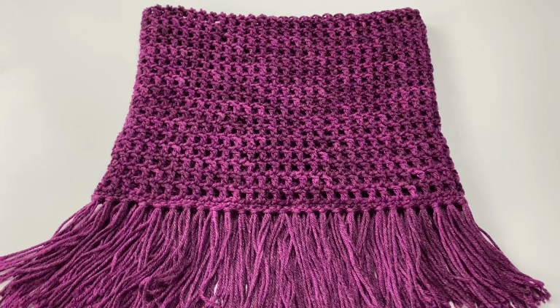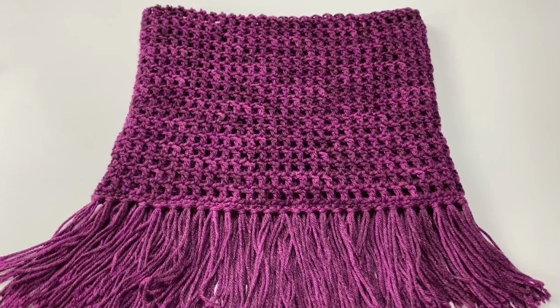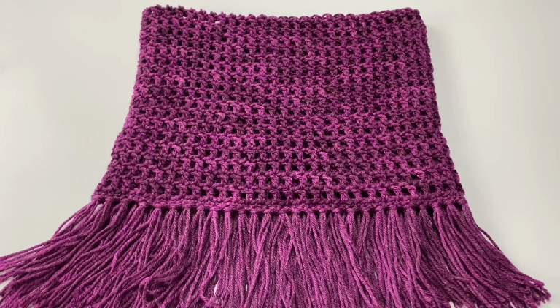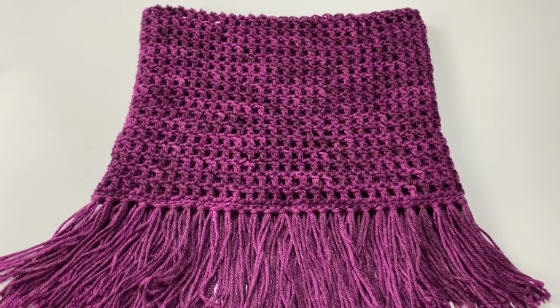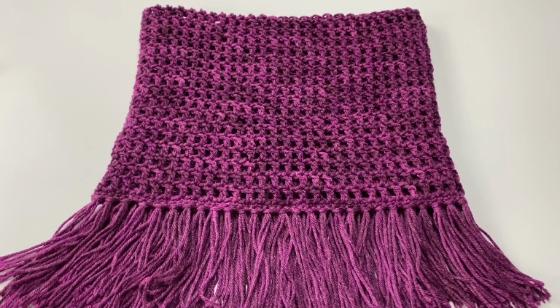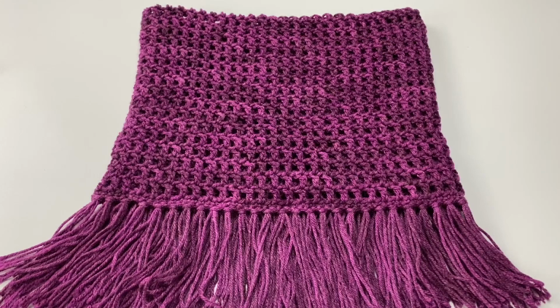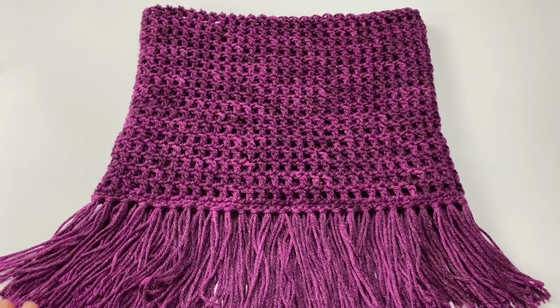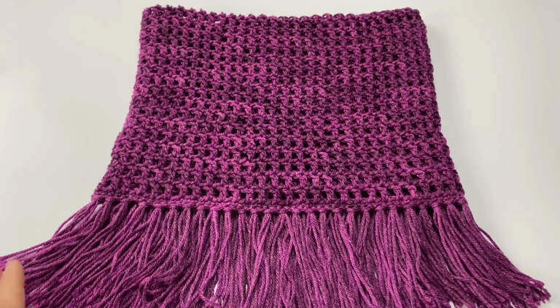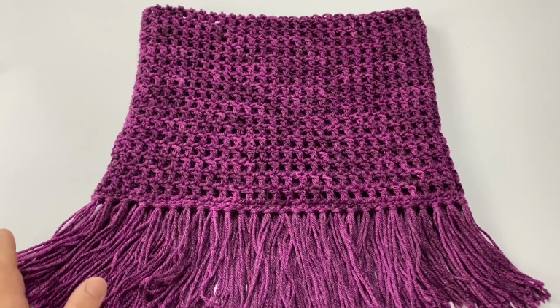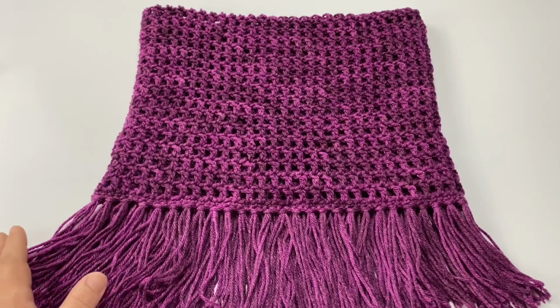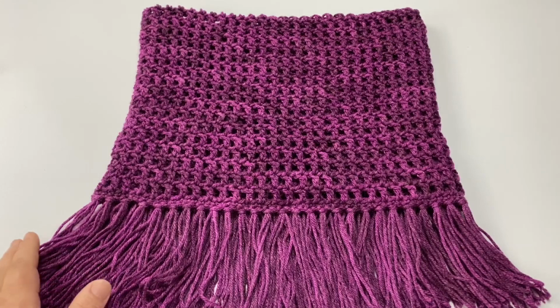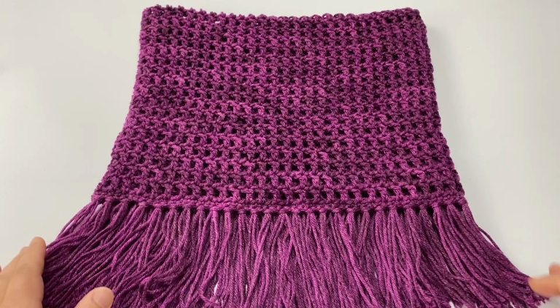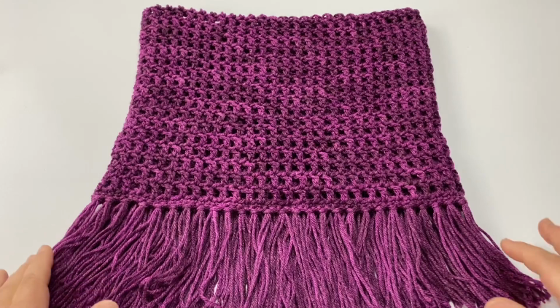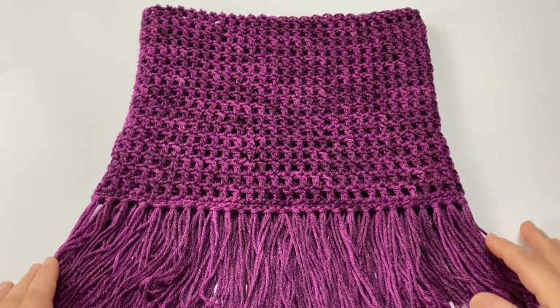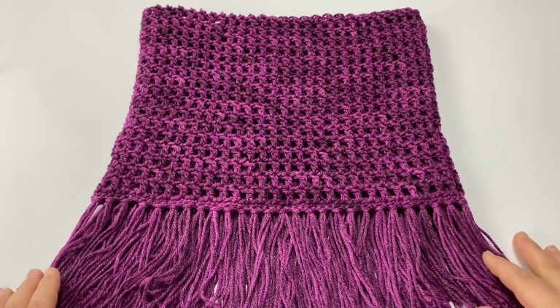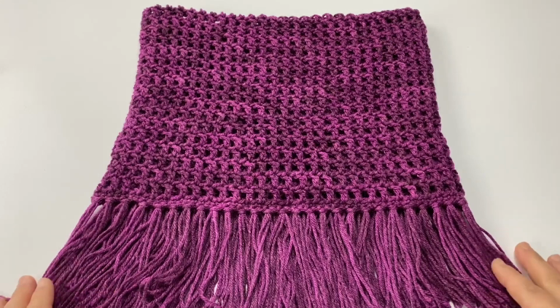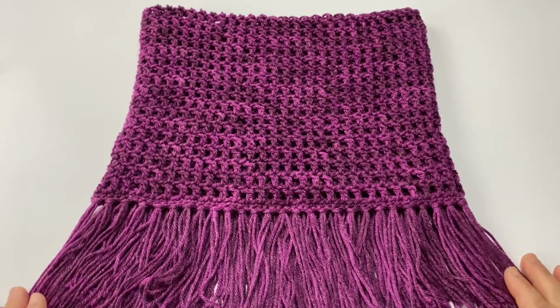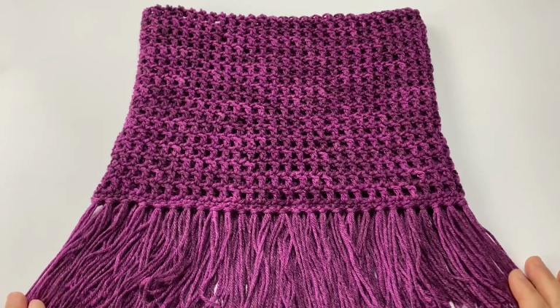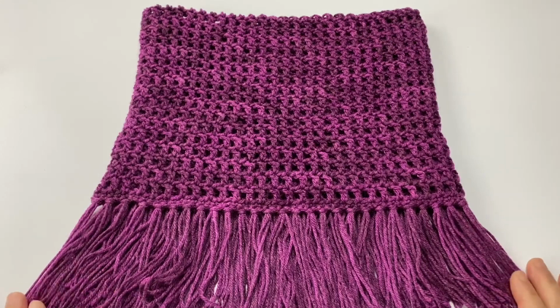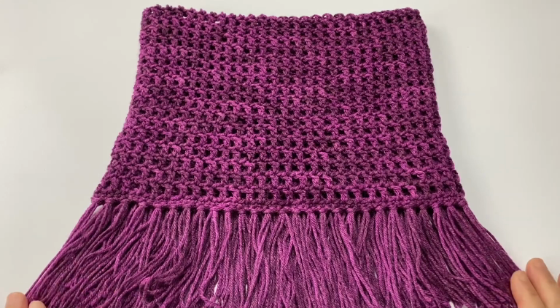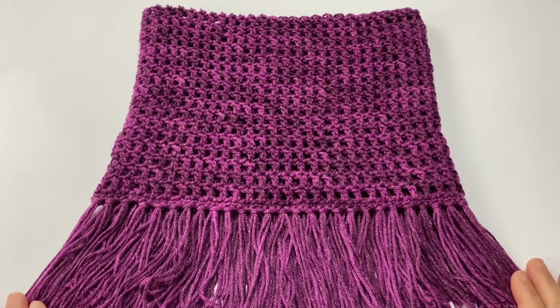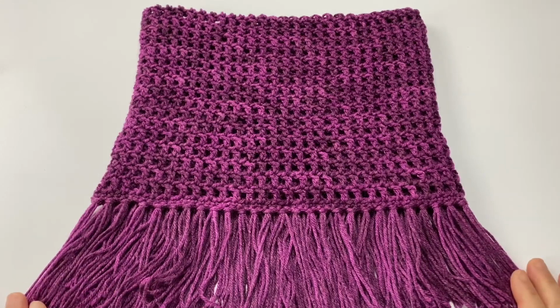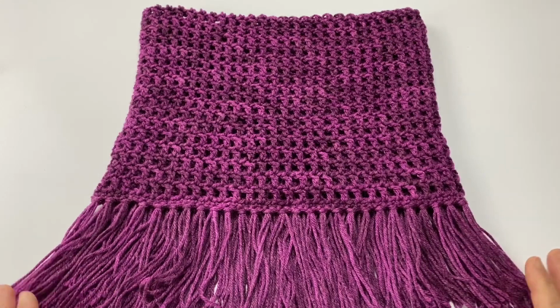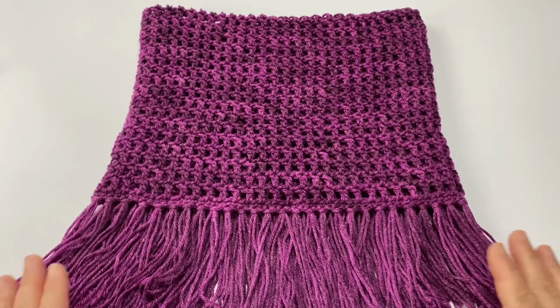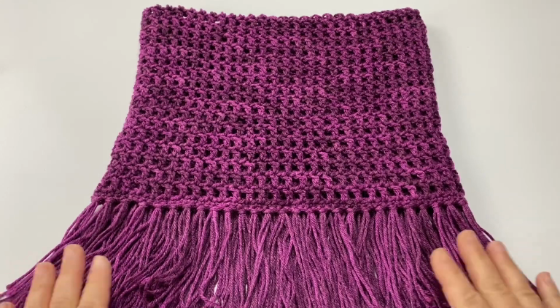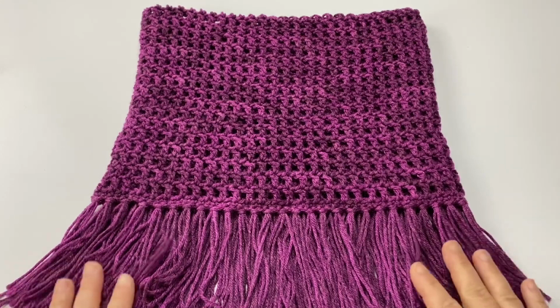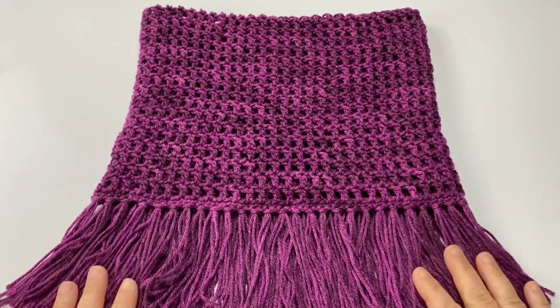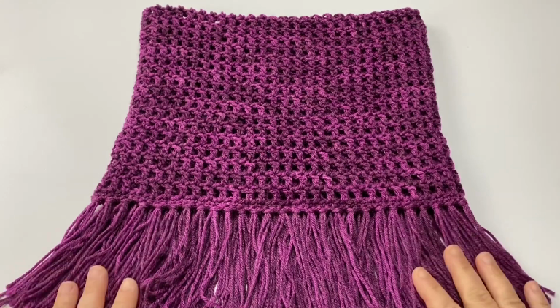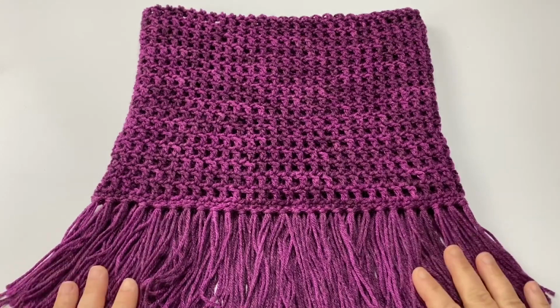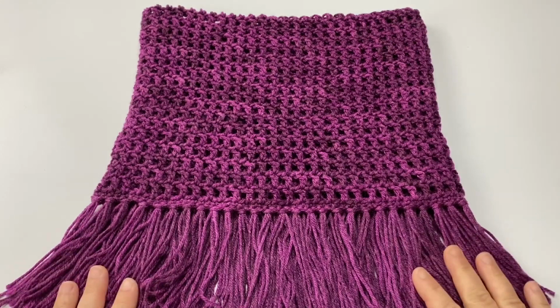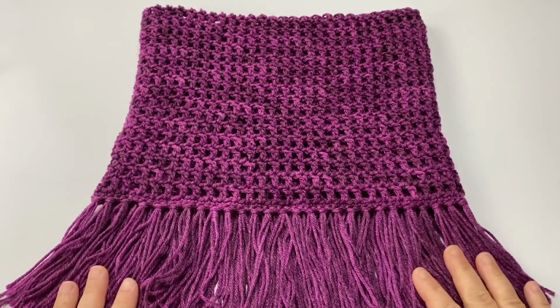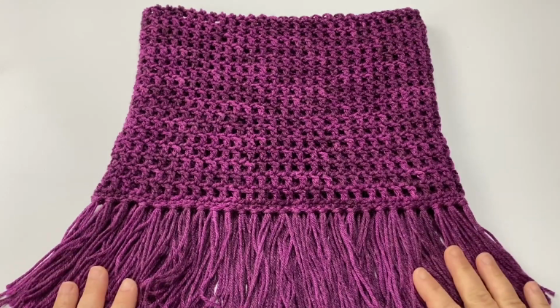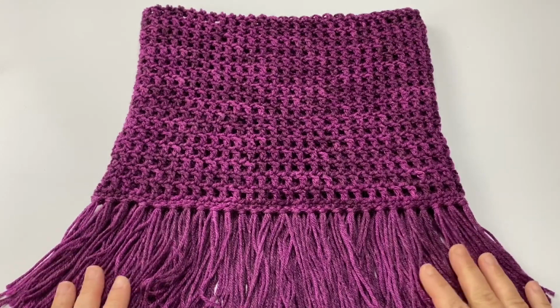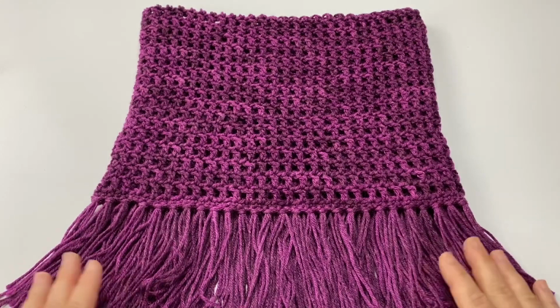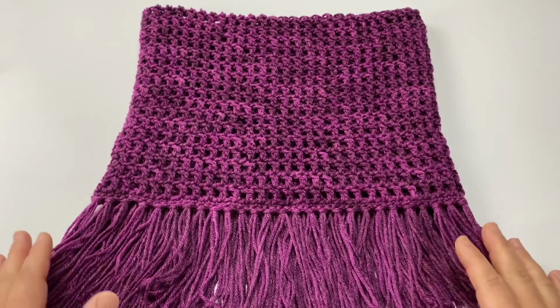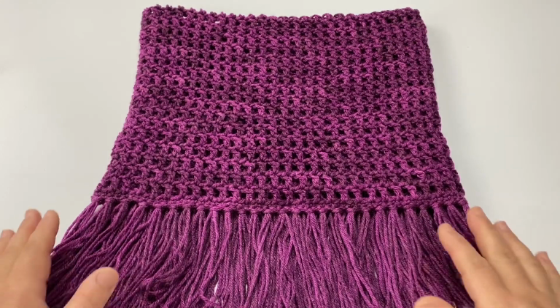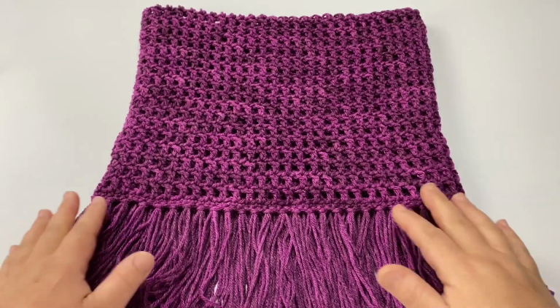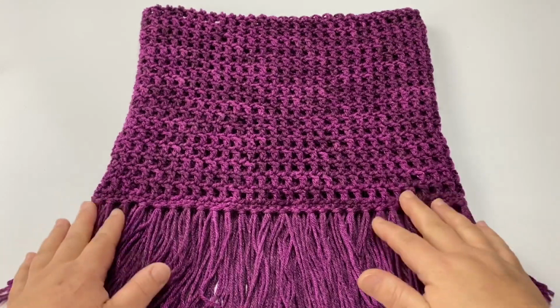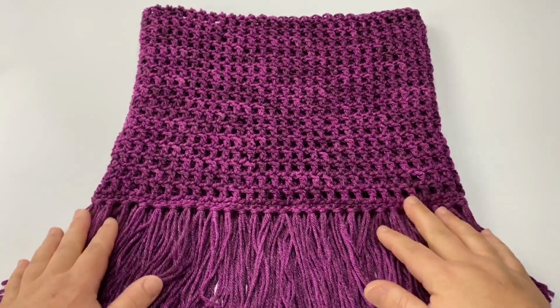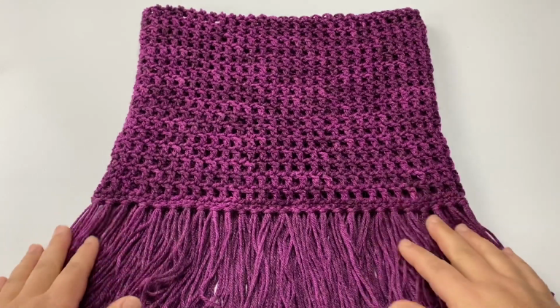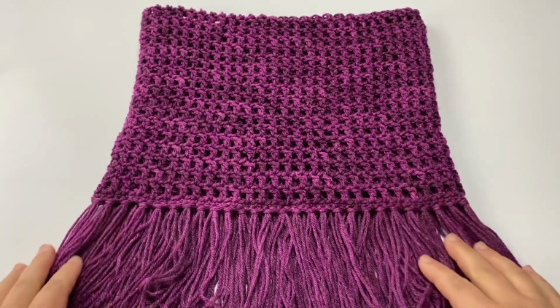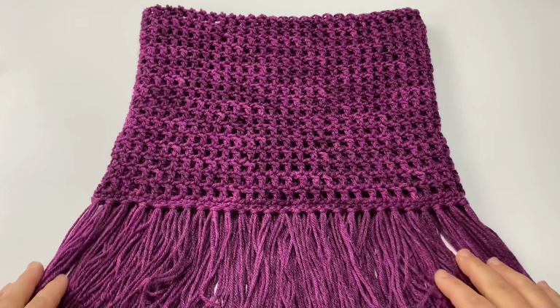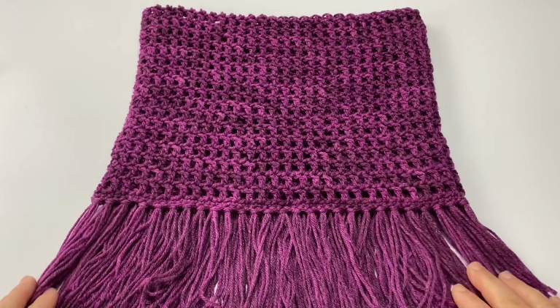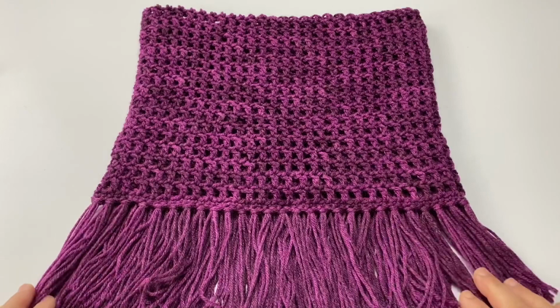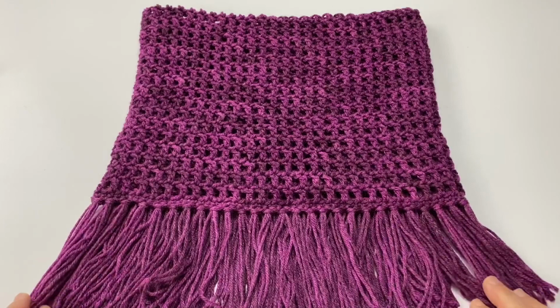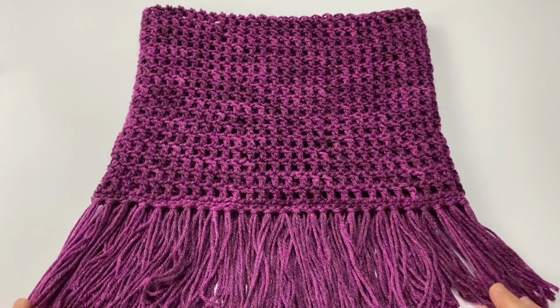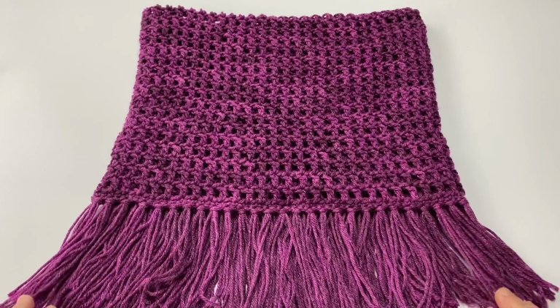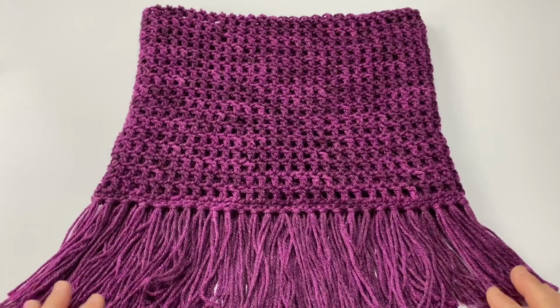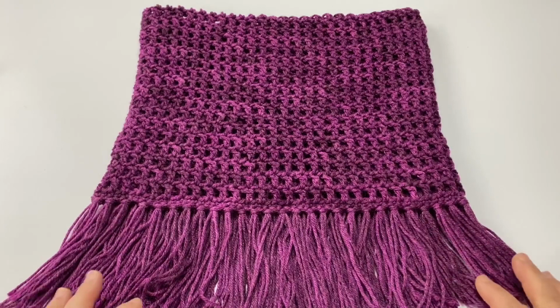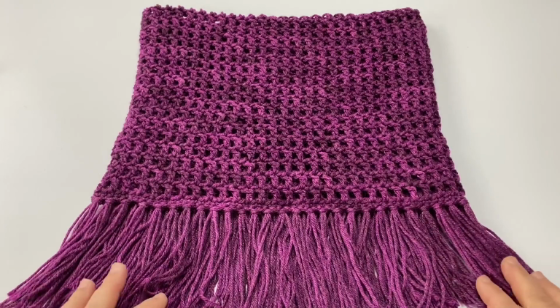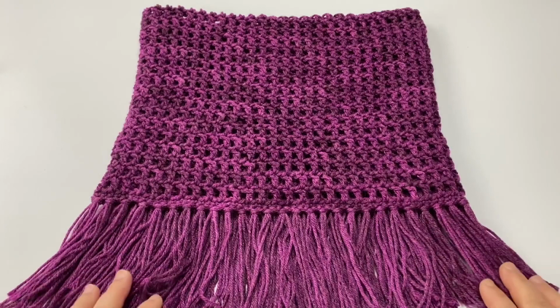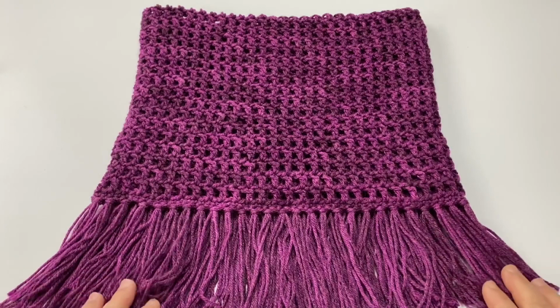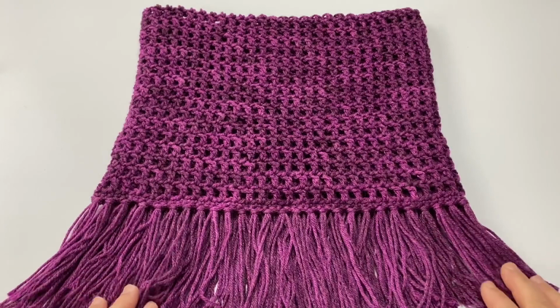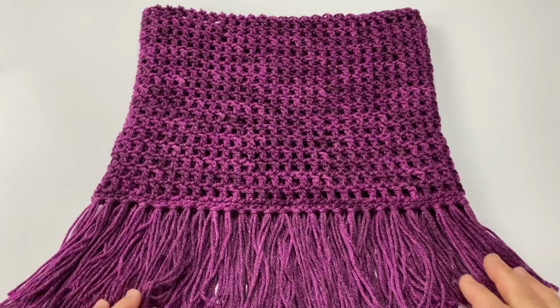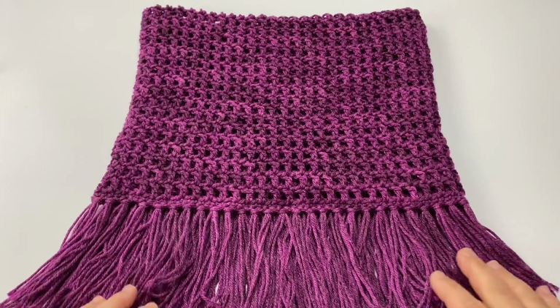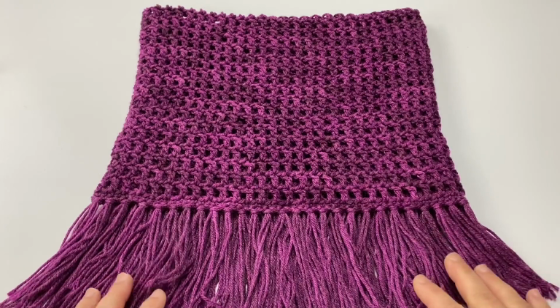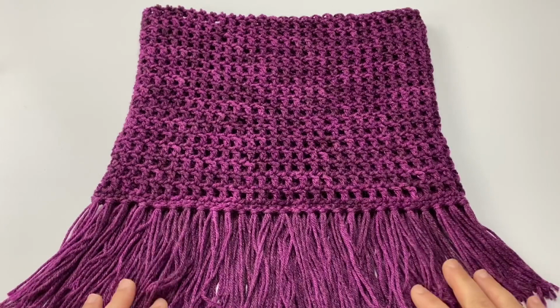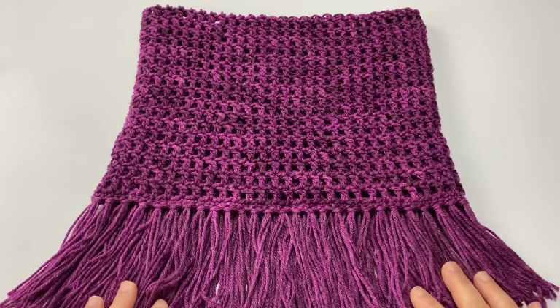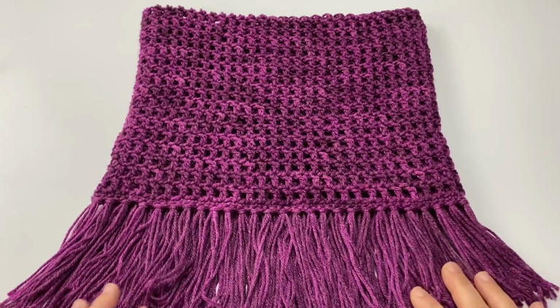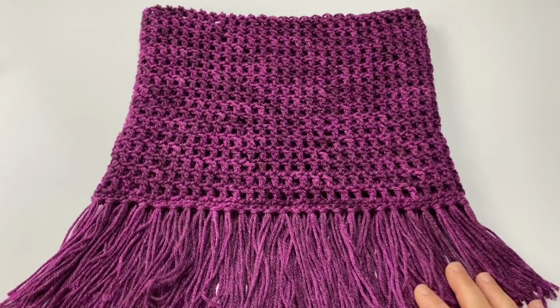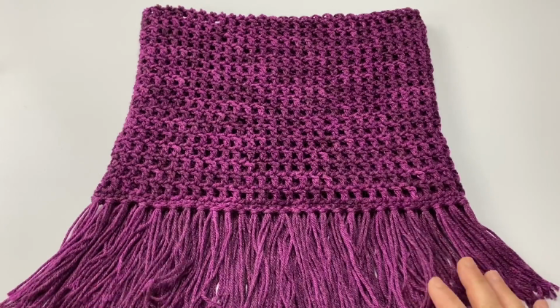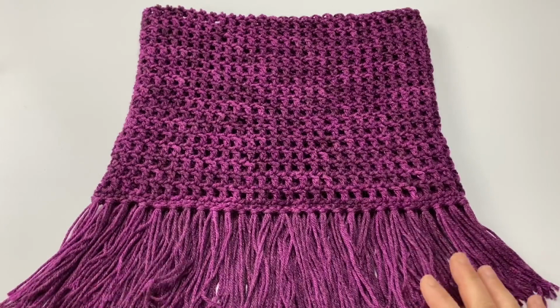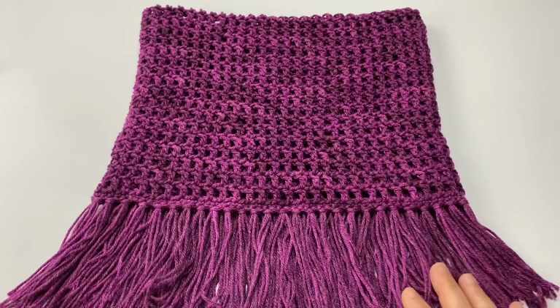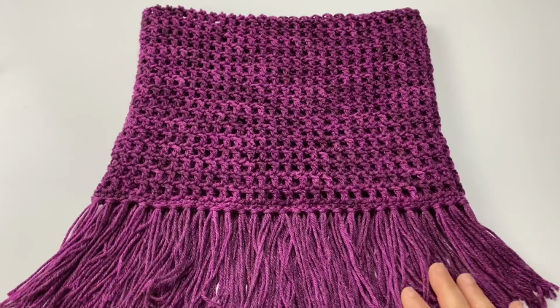Hi everyone, welcome back. This is Kit and in today's tutorial I will be showing you how to make this lovely Madison cowl.